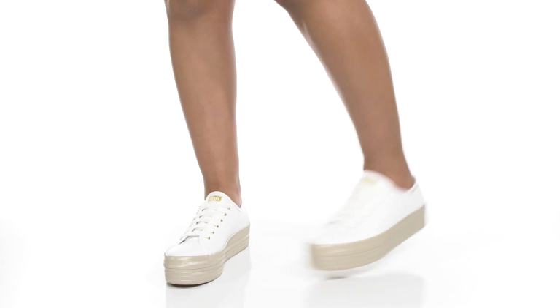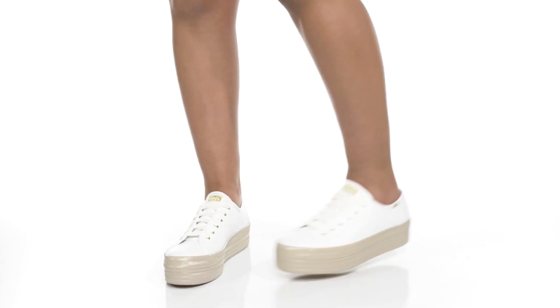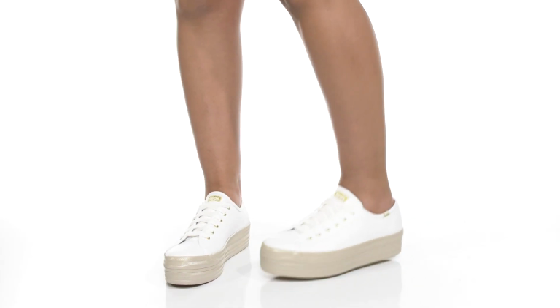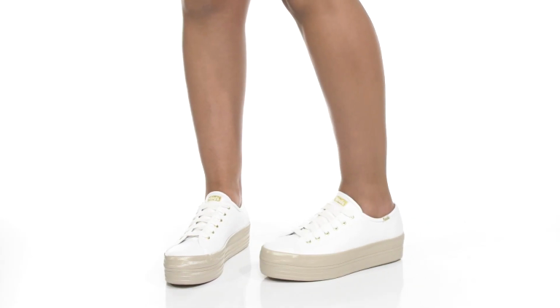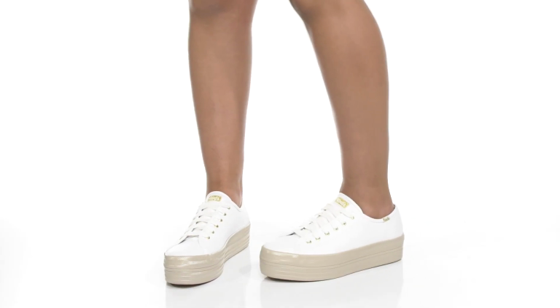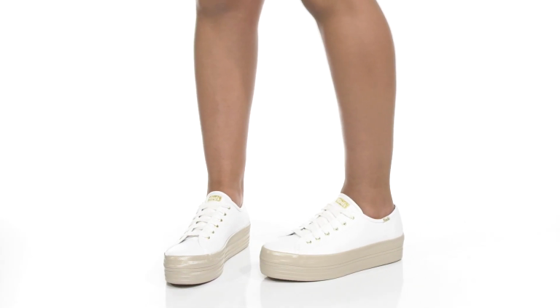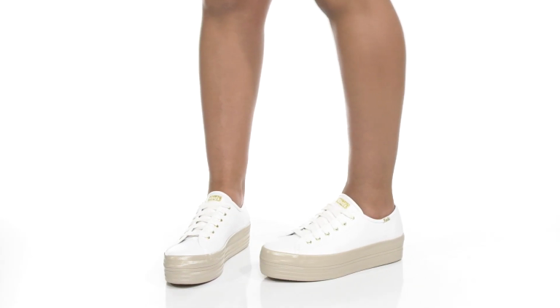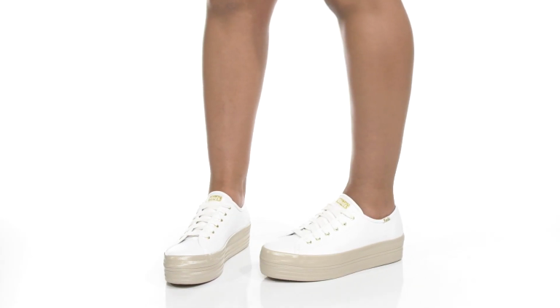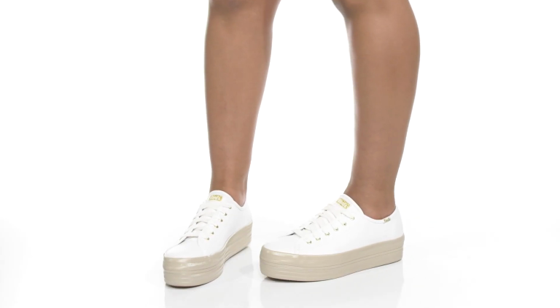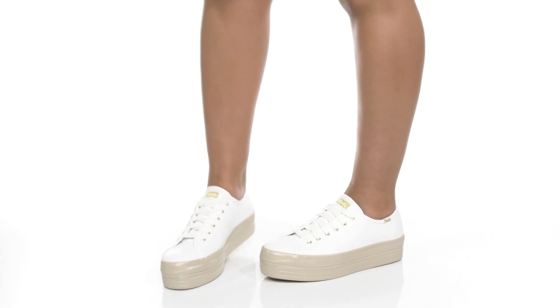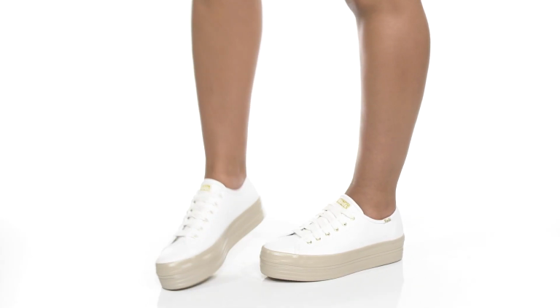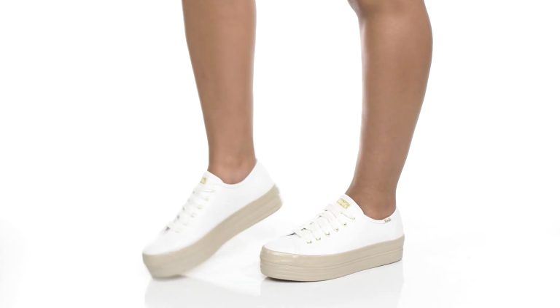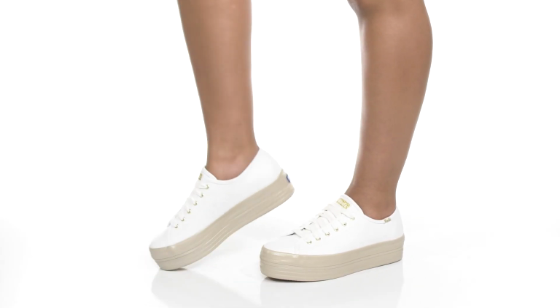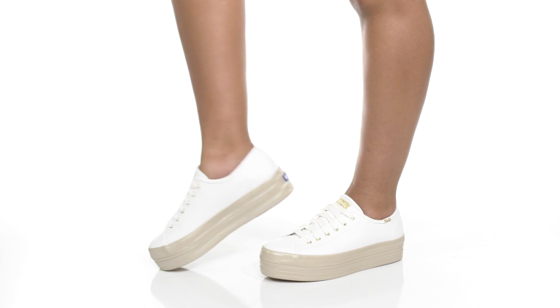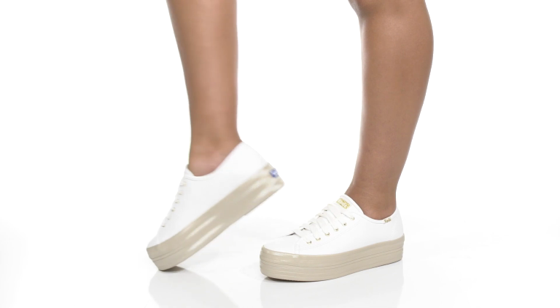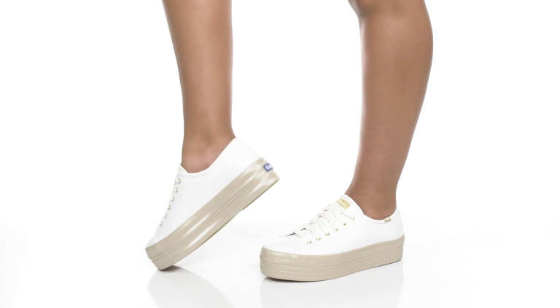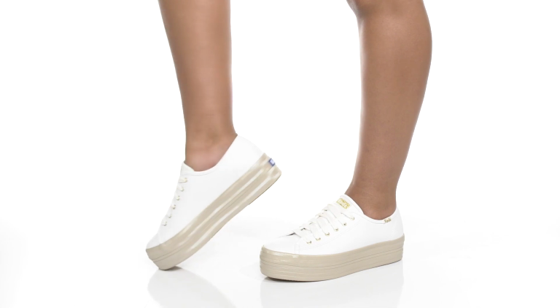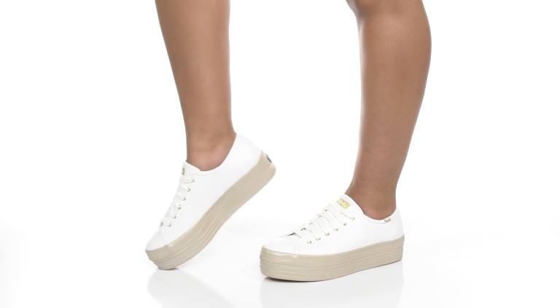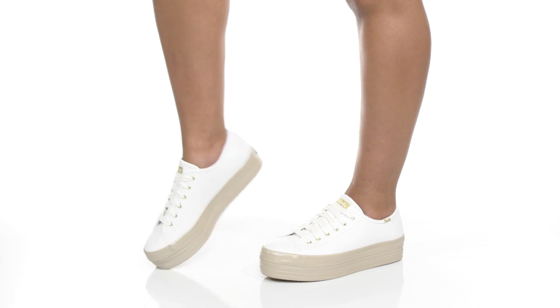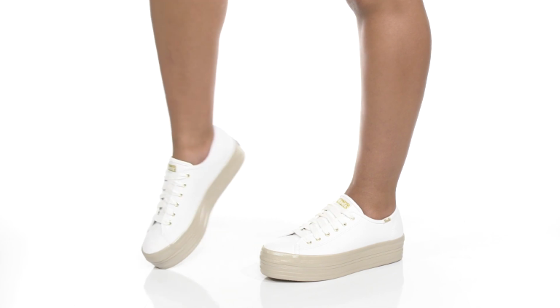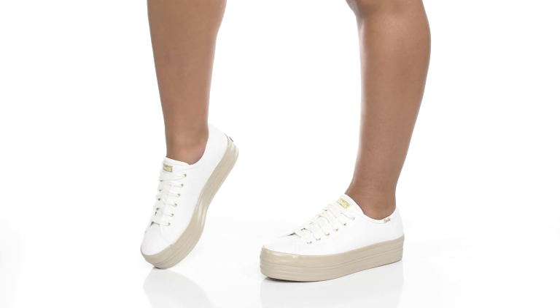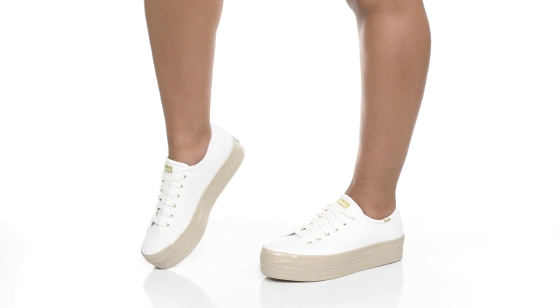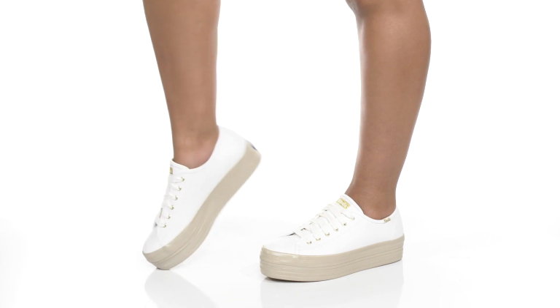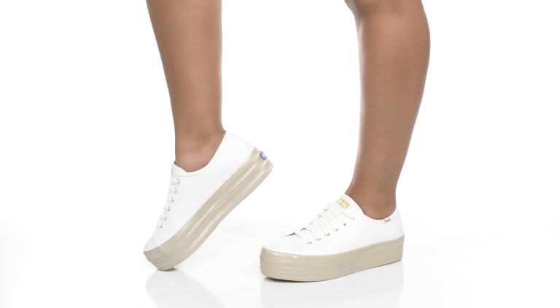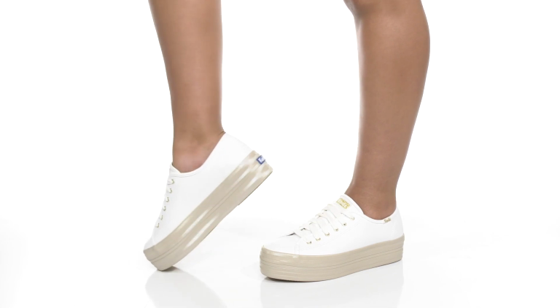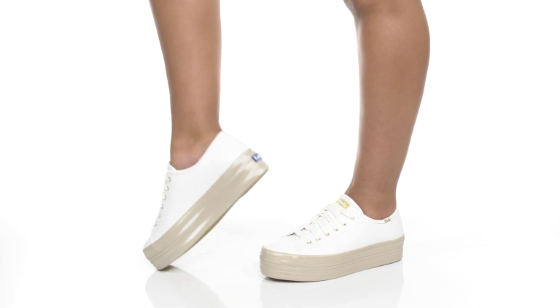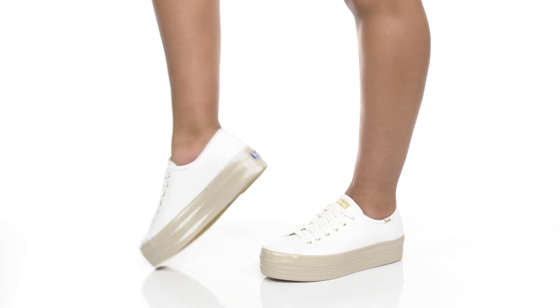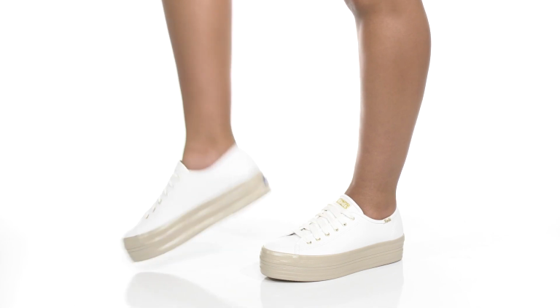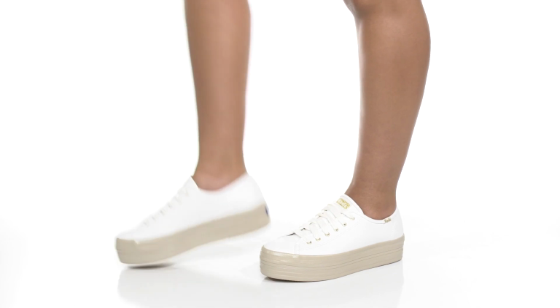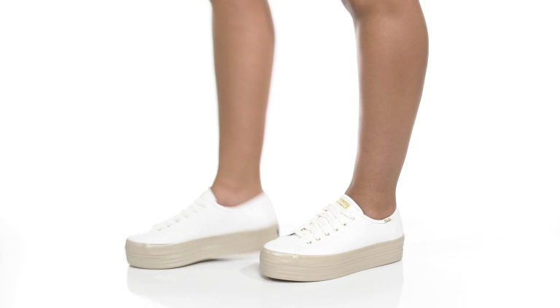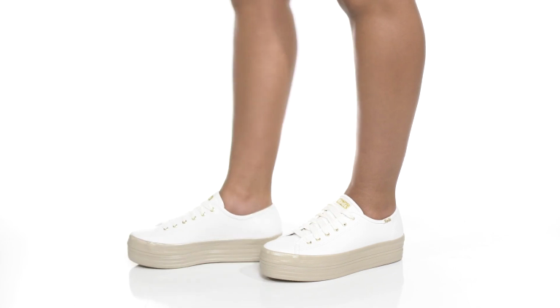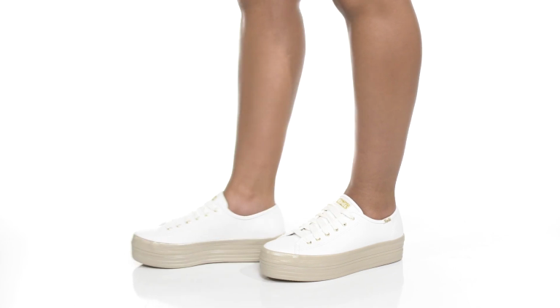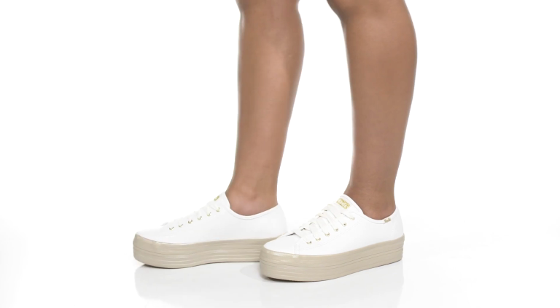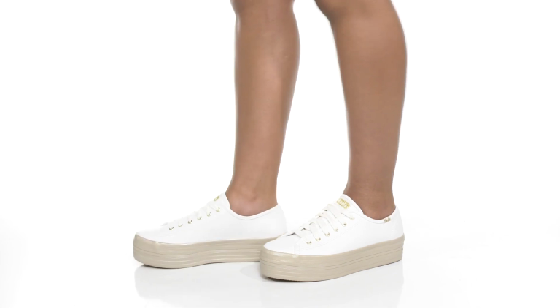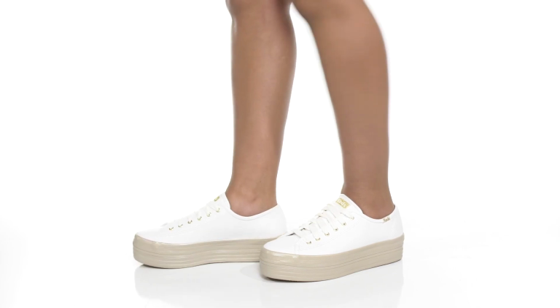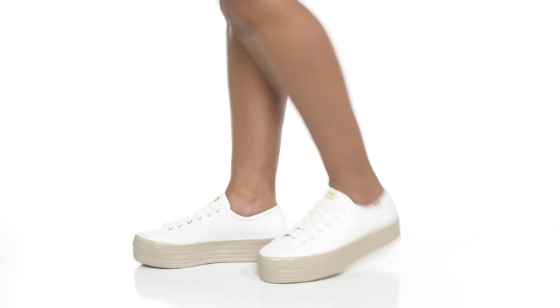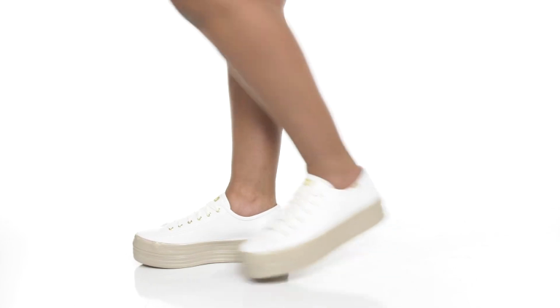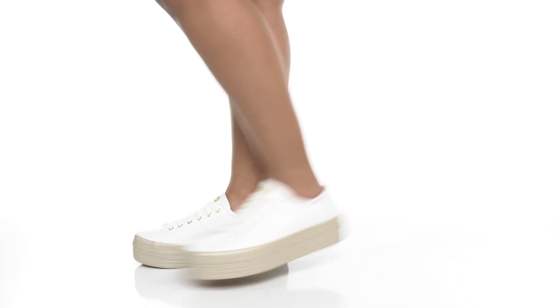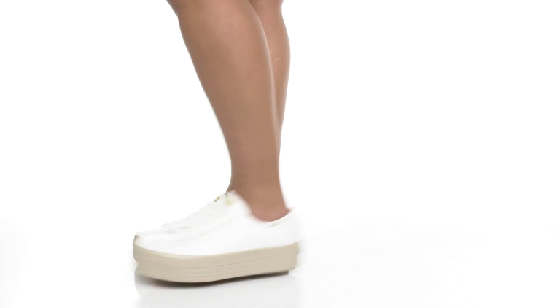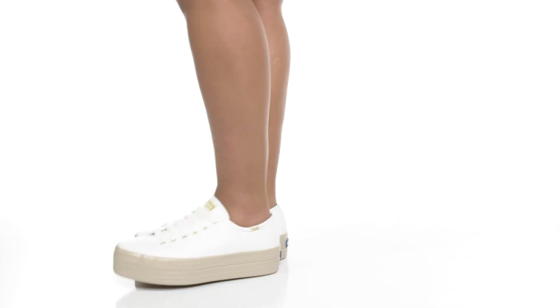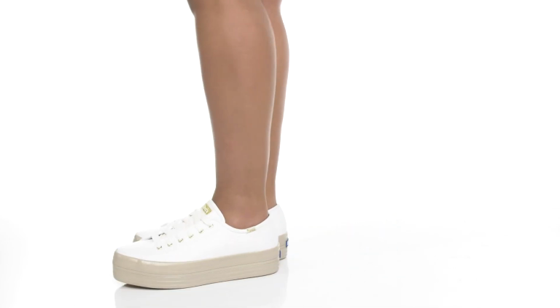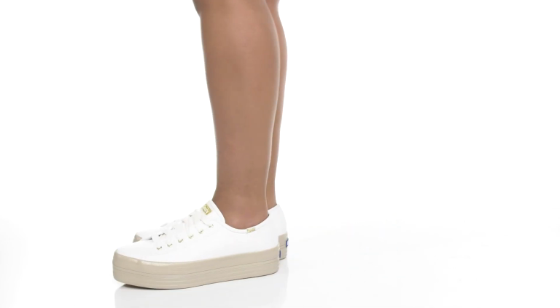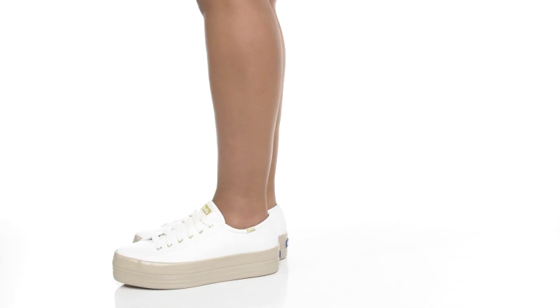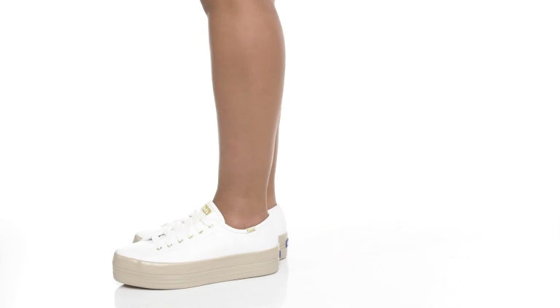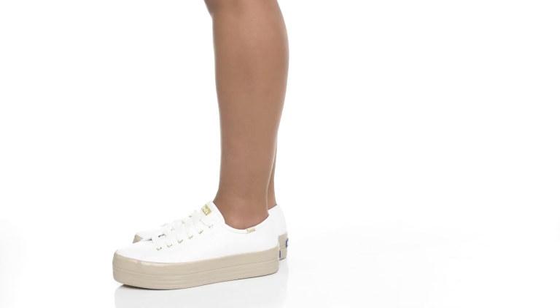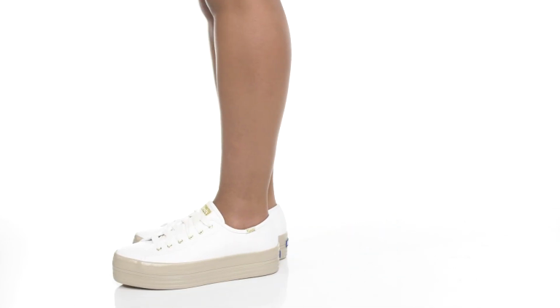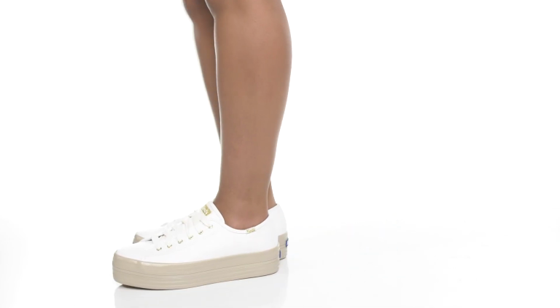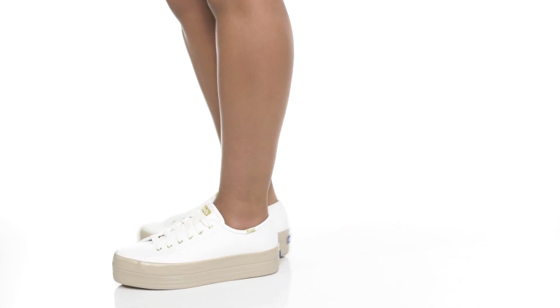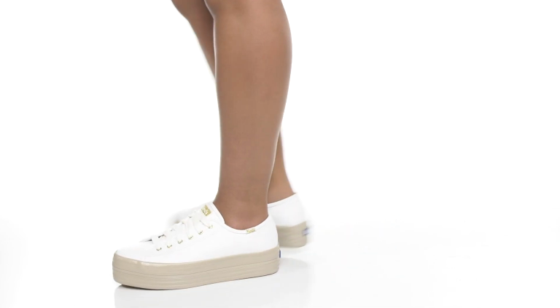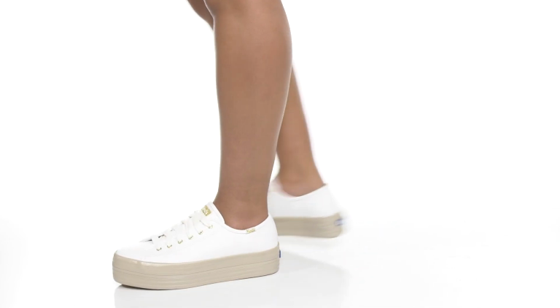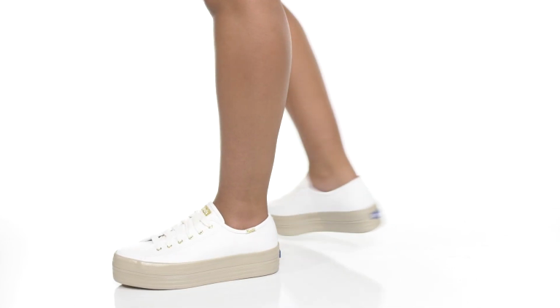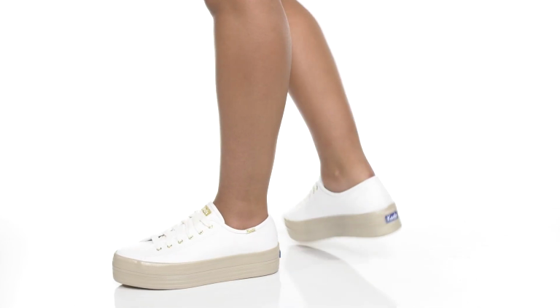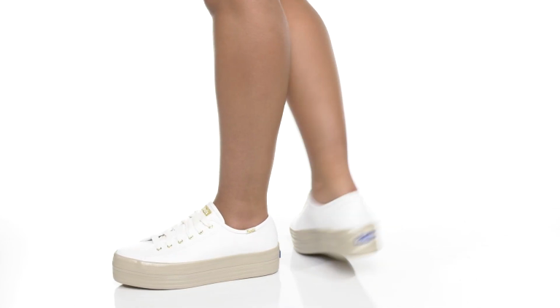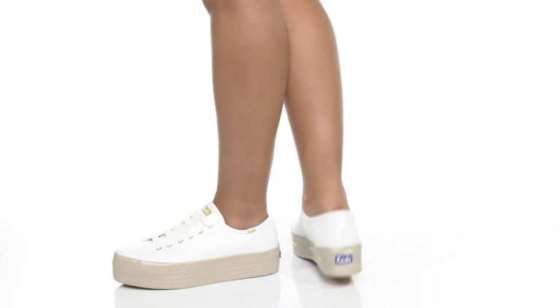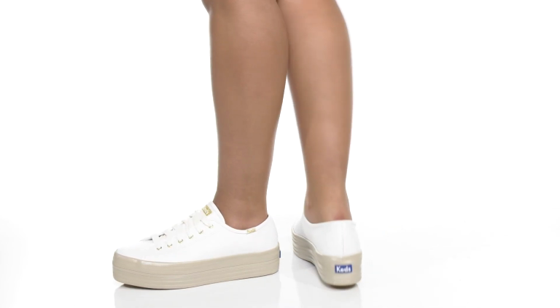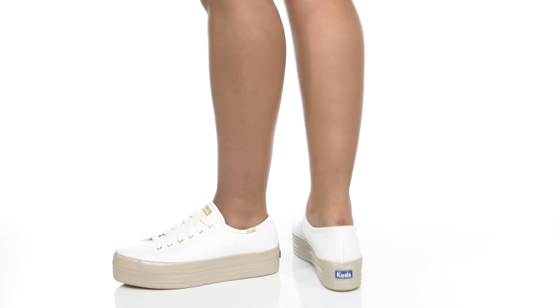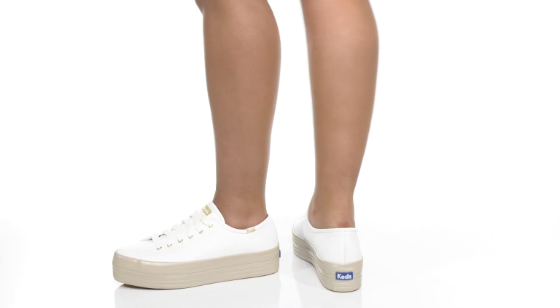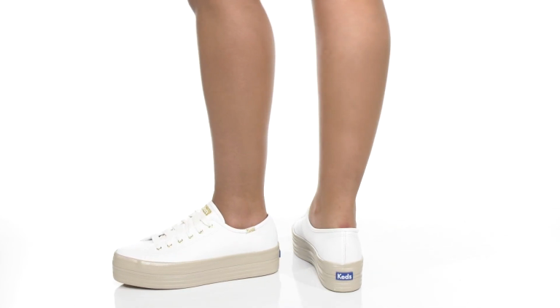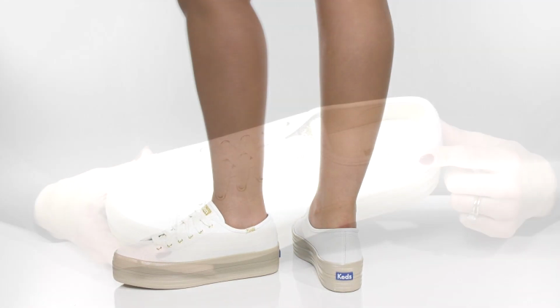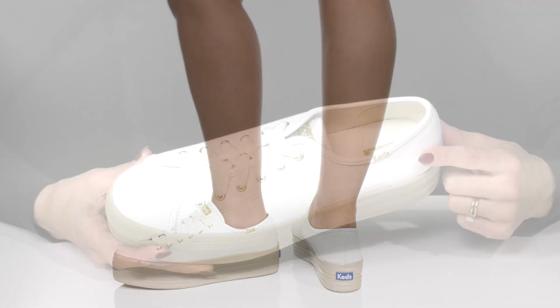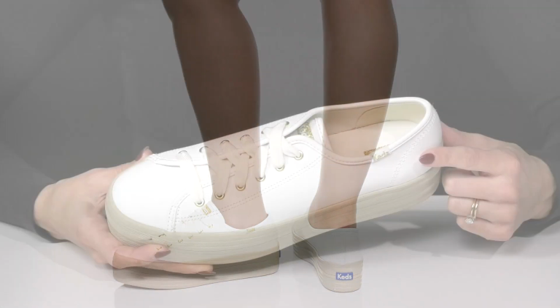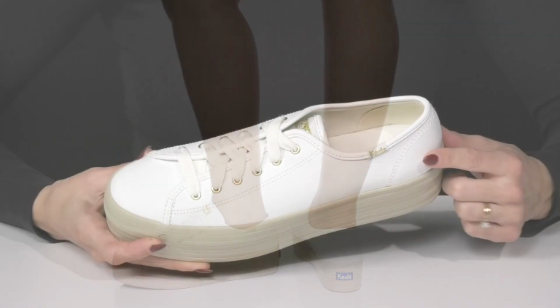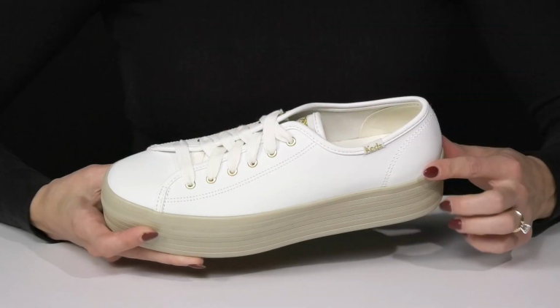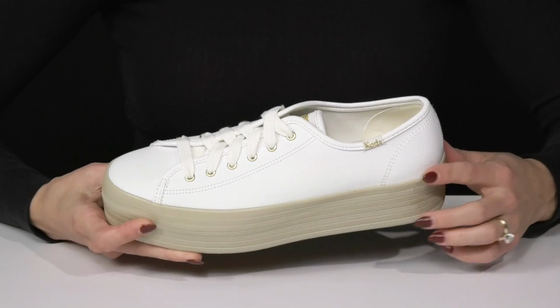Definitely rock a cute and fashionable look with a casual style wearing these cute sneakers from Keds.